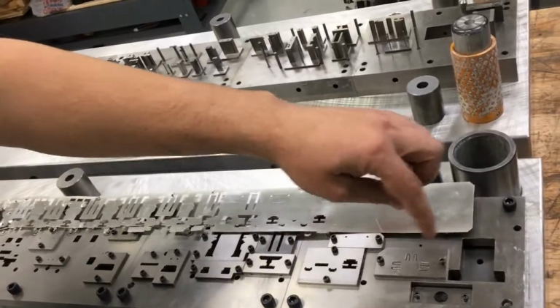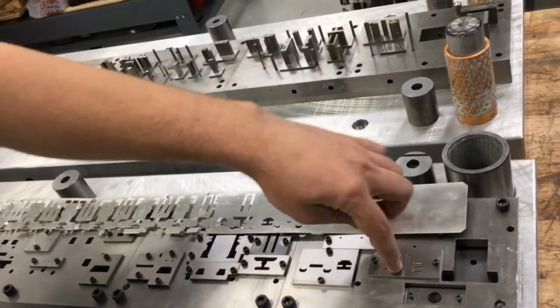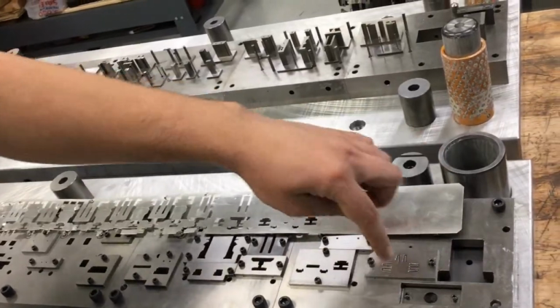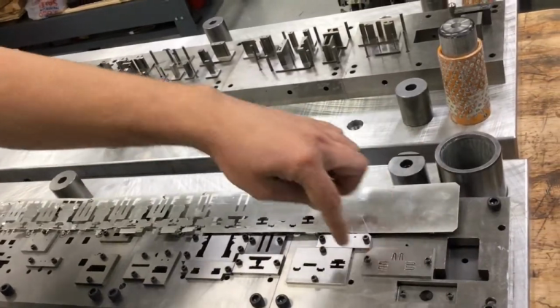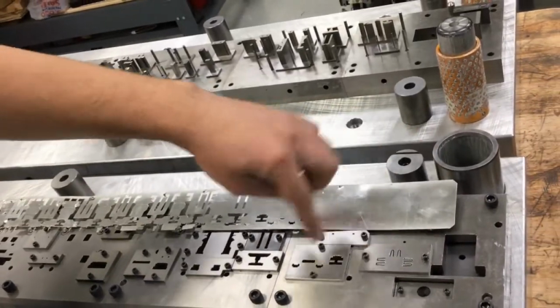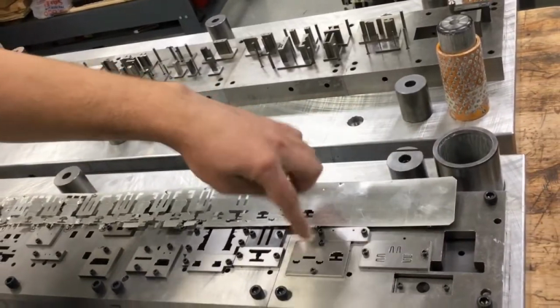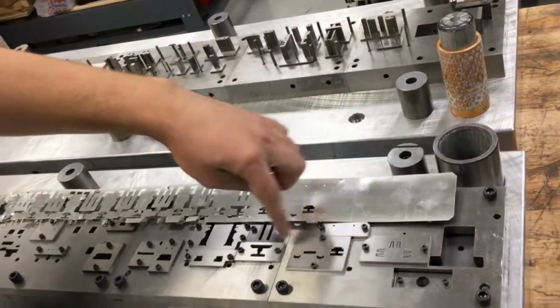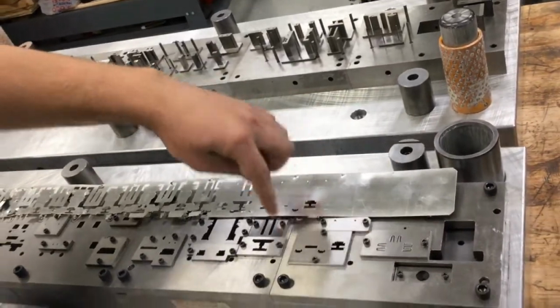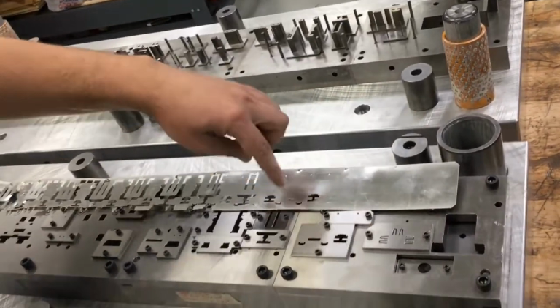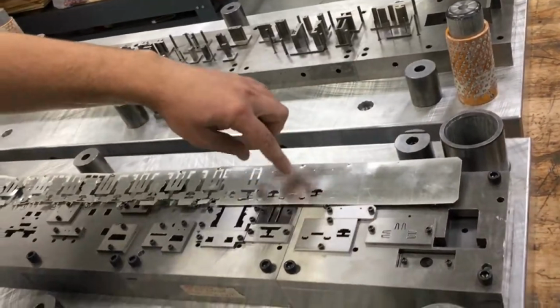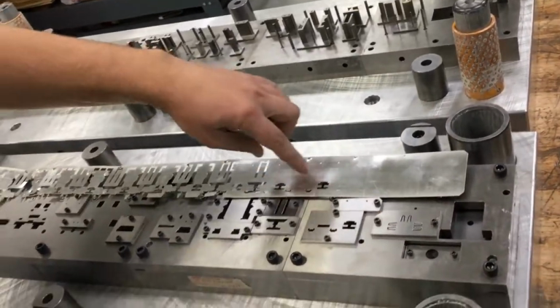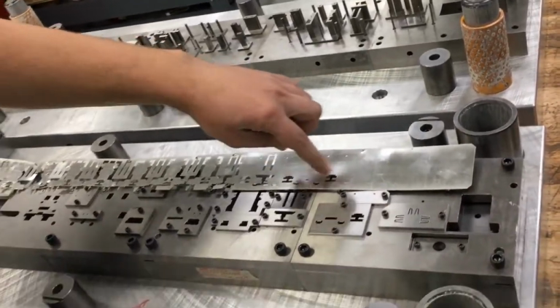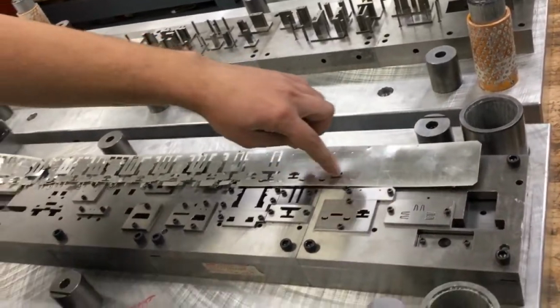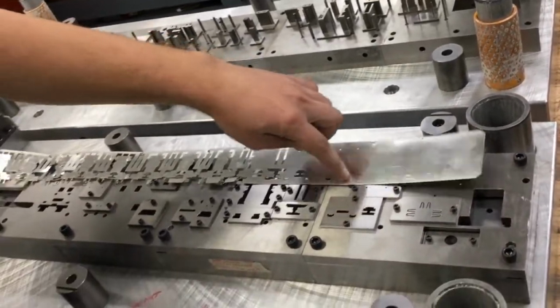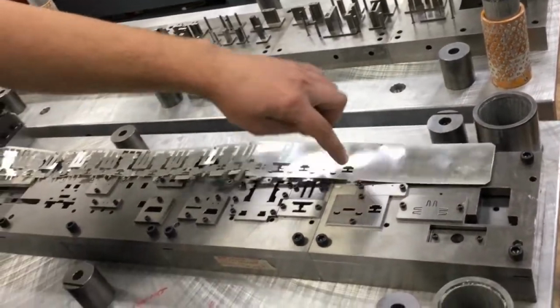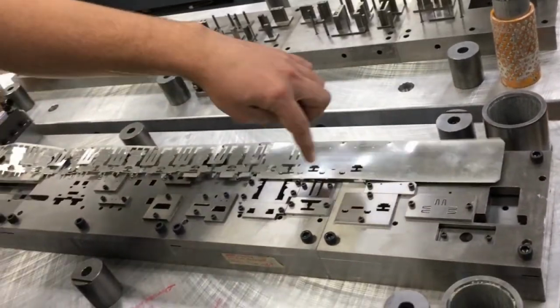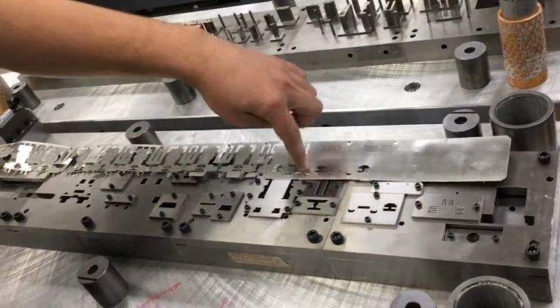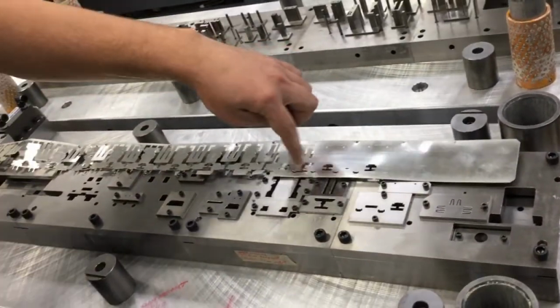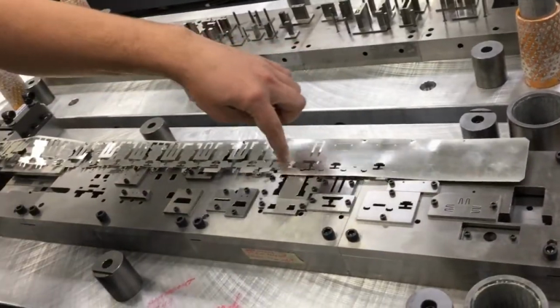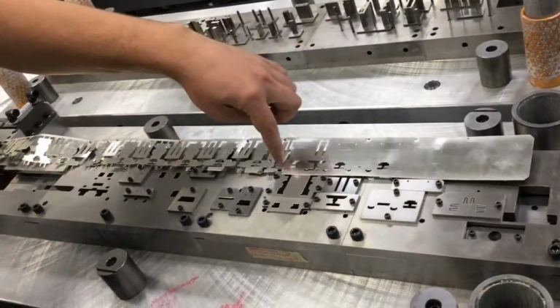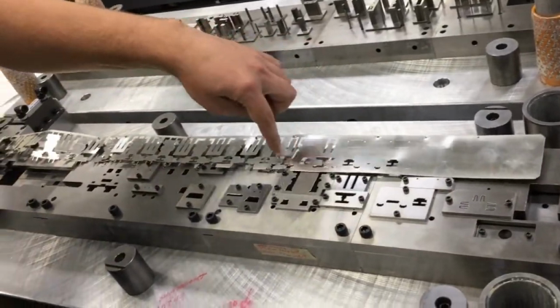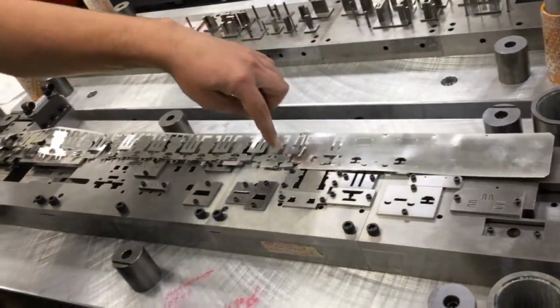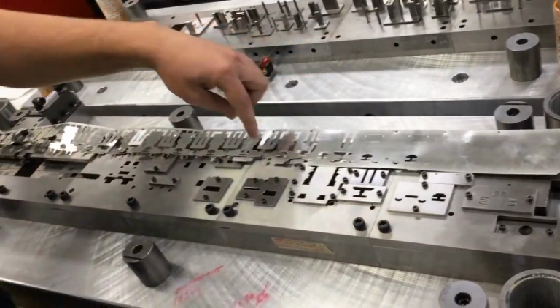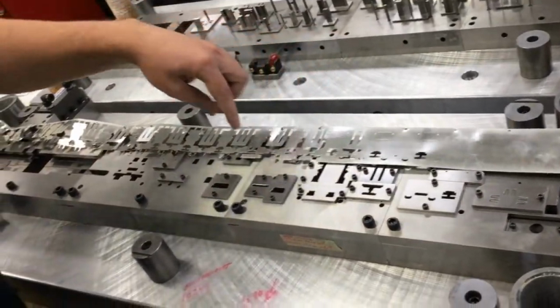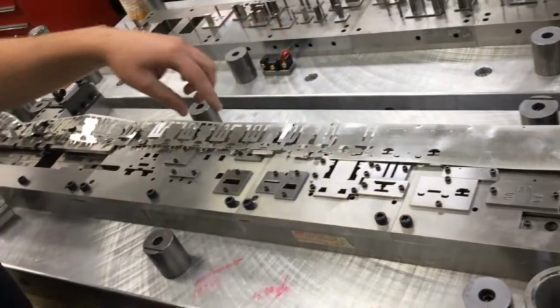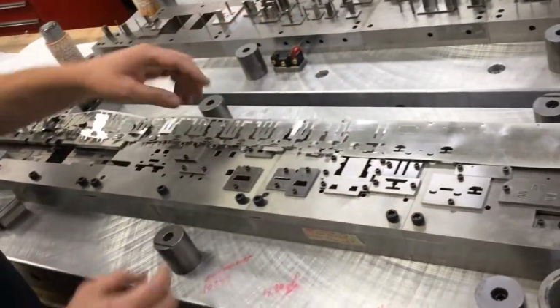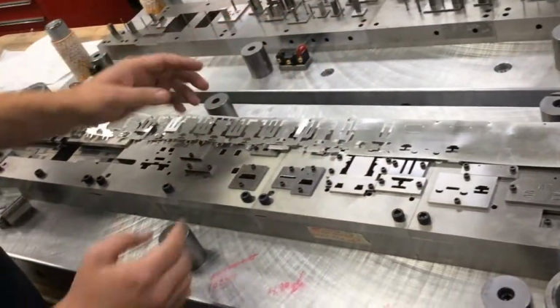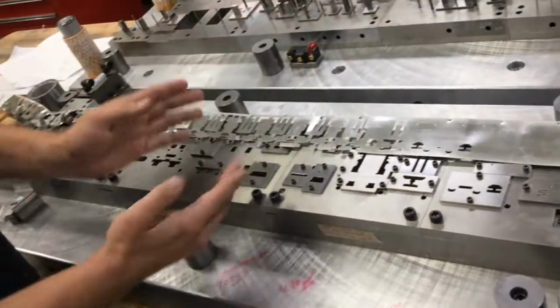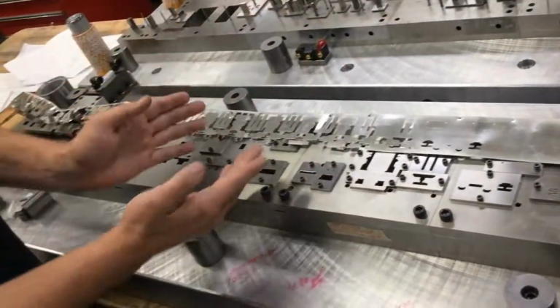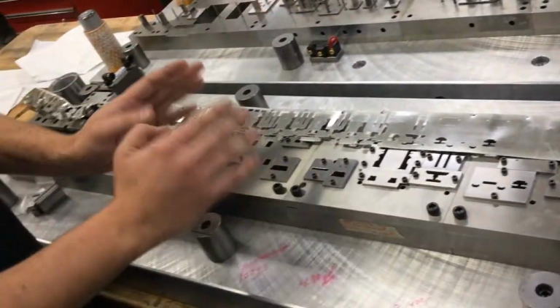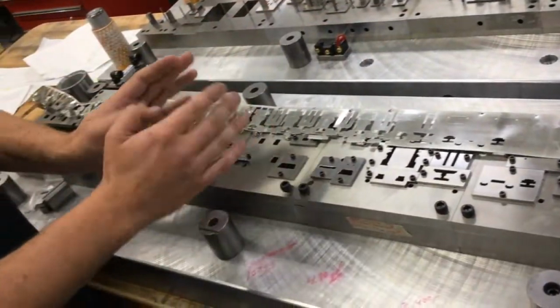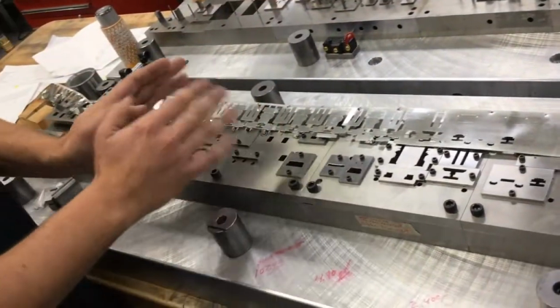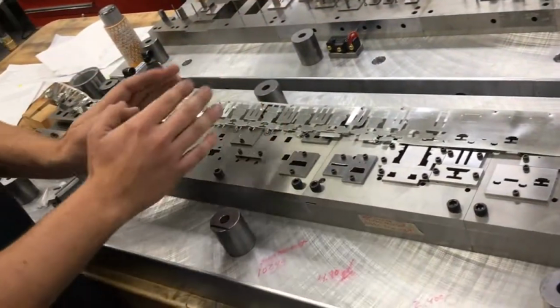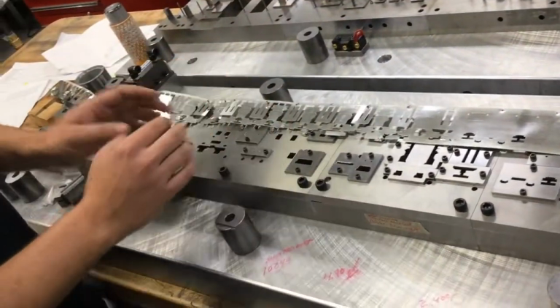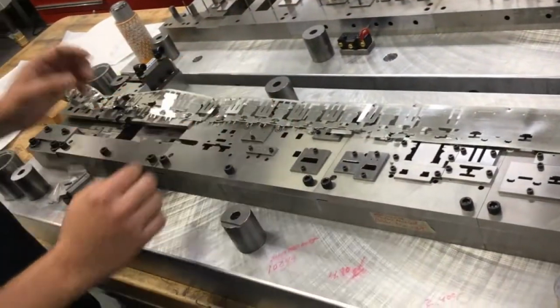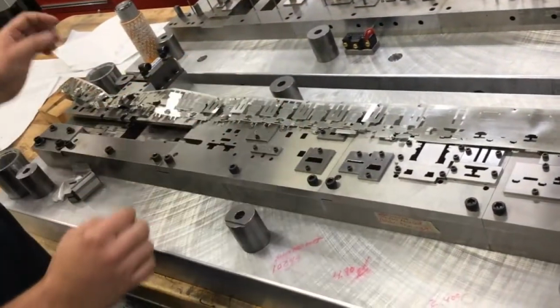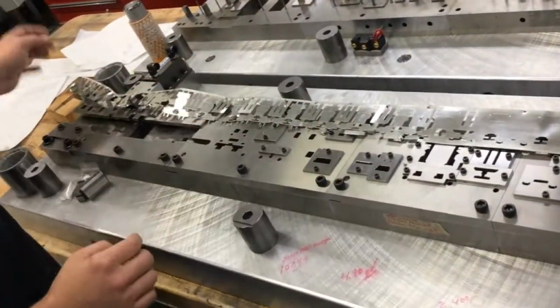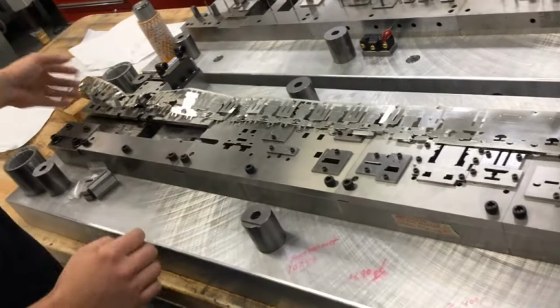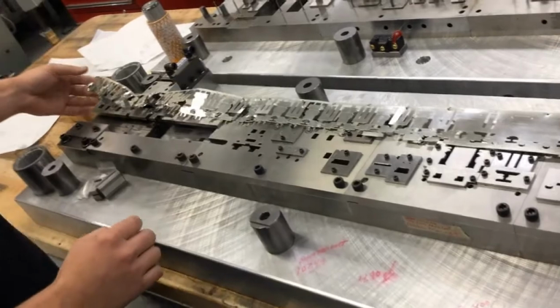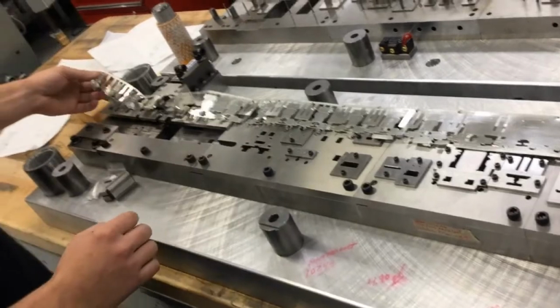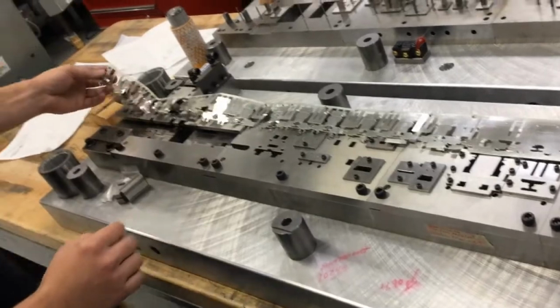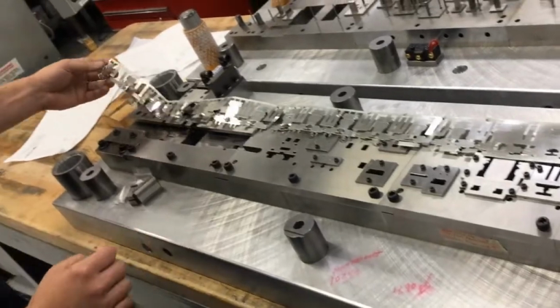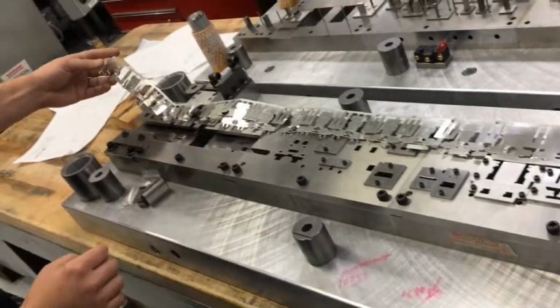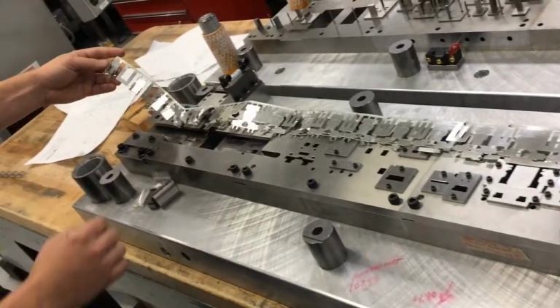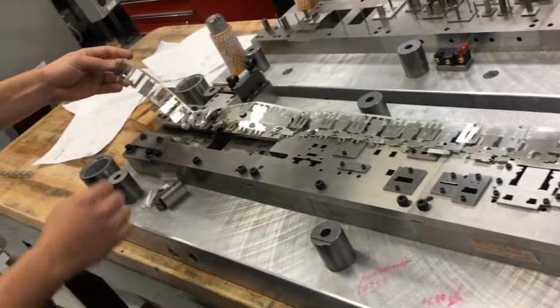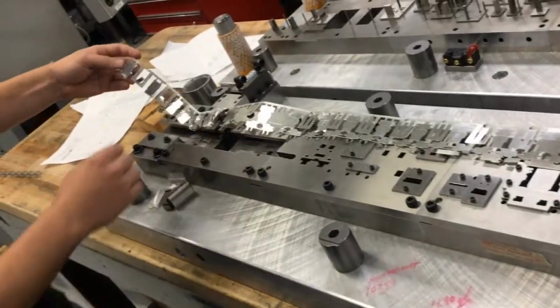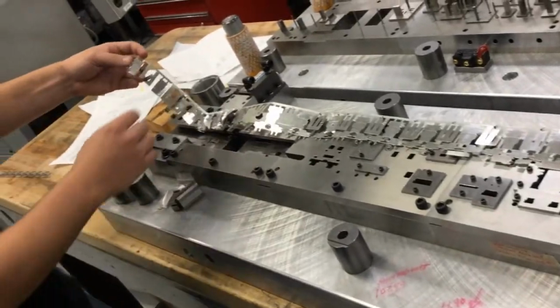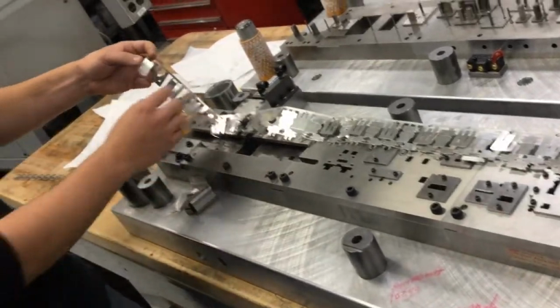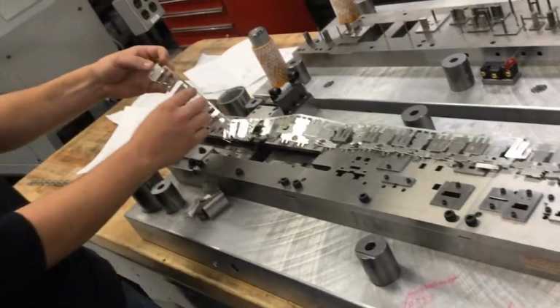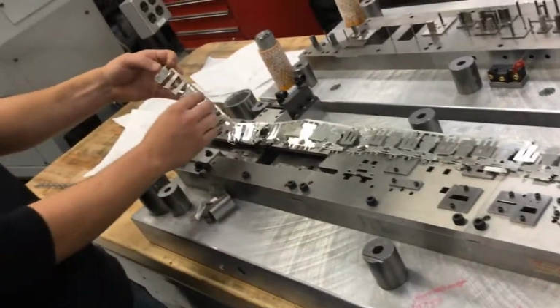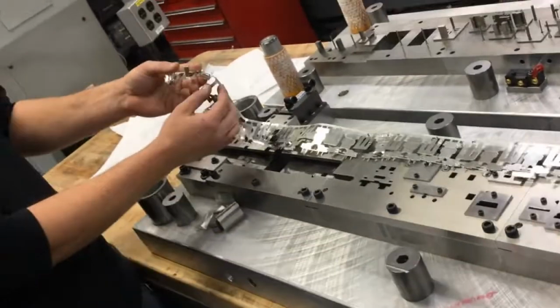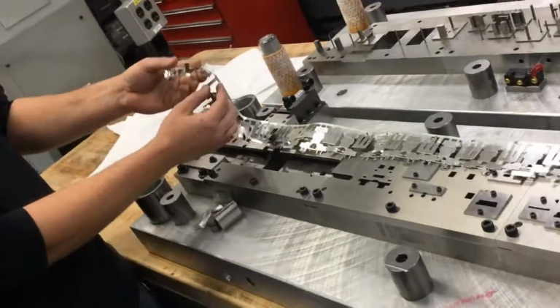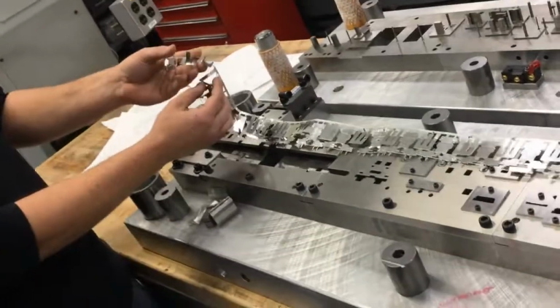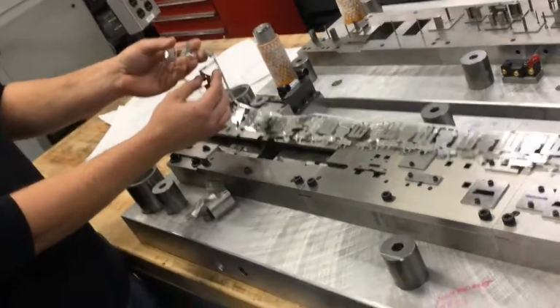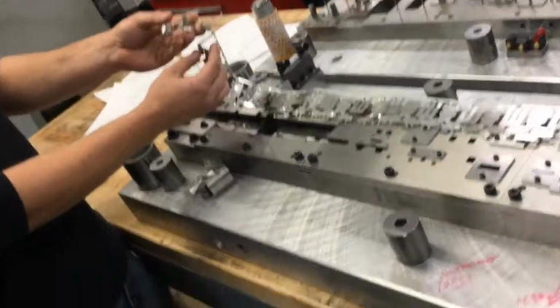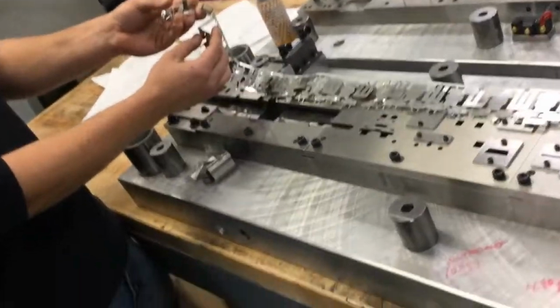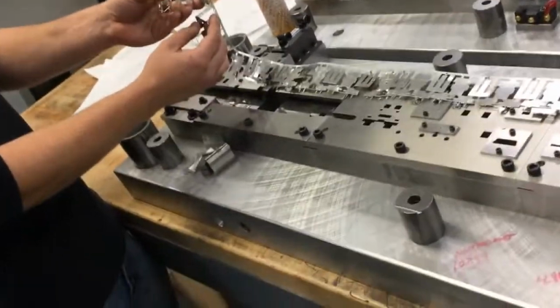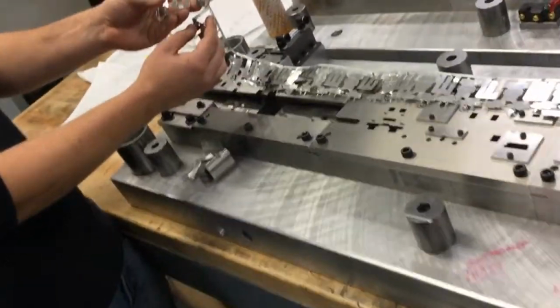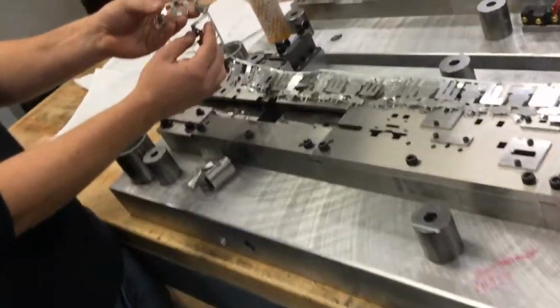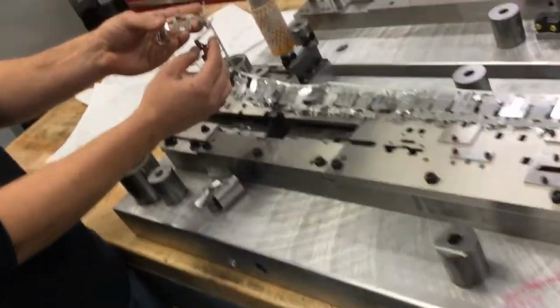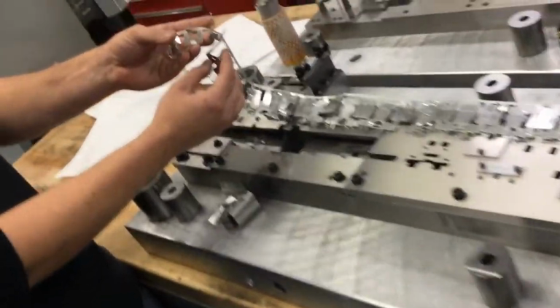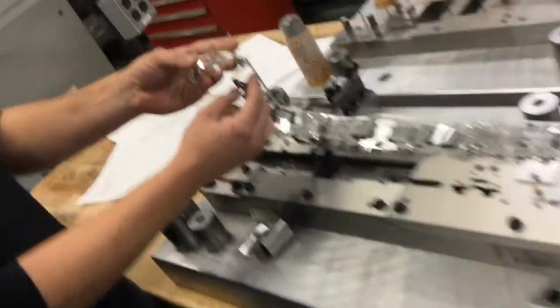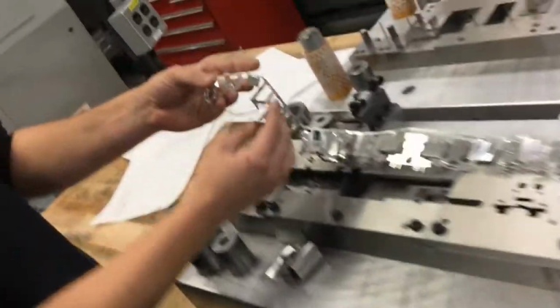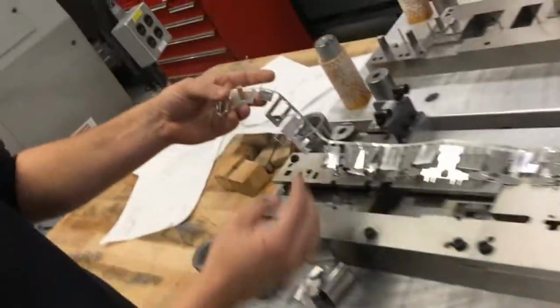It starts out as thin gauge metal. Then the metal stamping press cuts out sections and folds it around until you get your finished product.